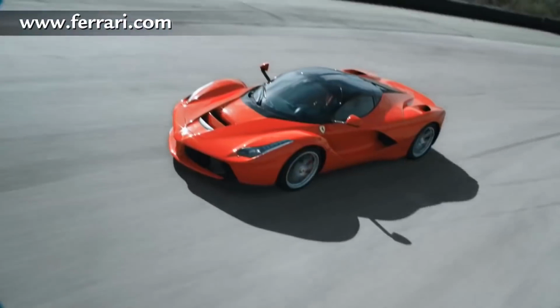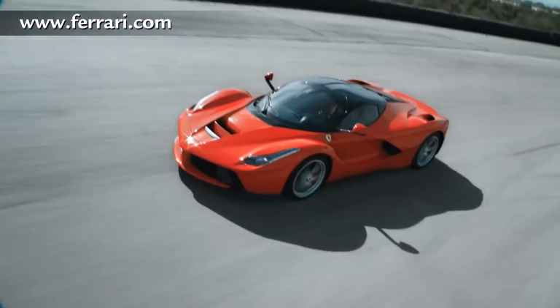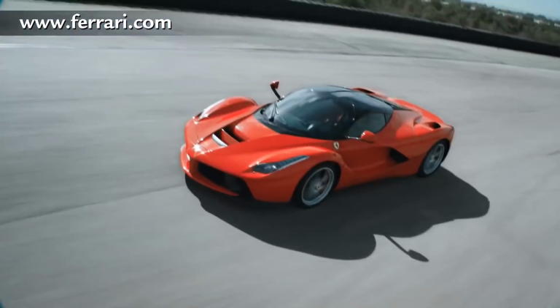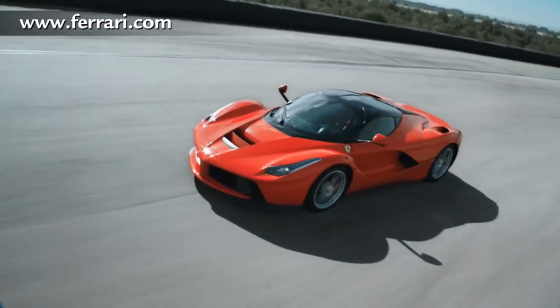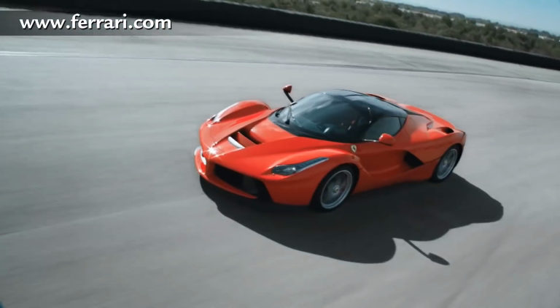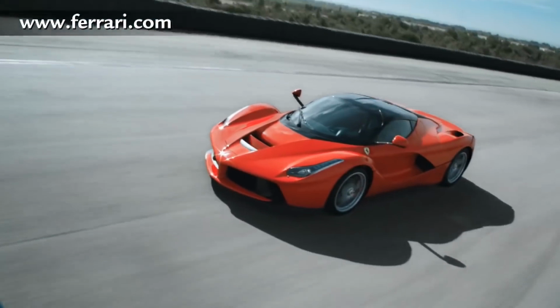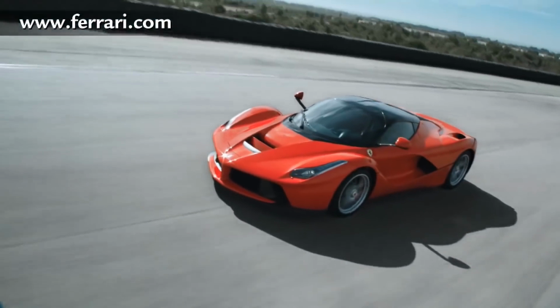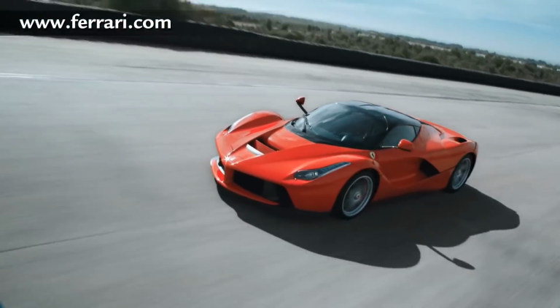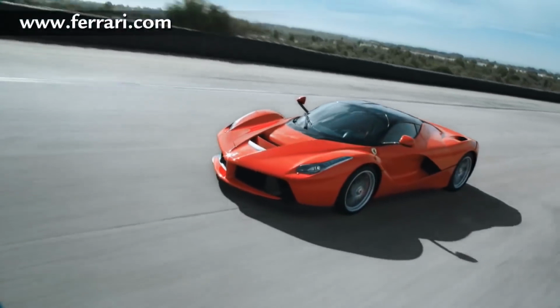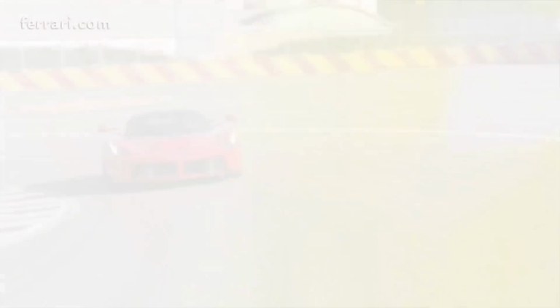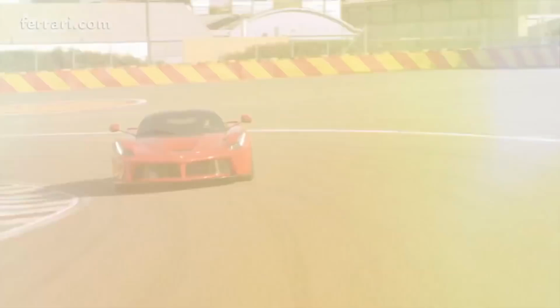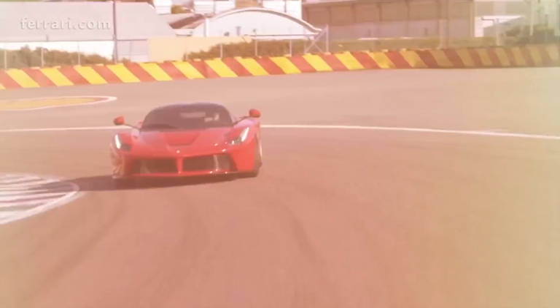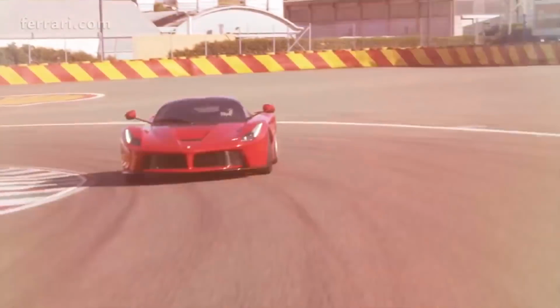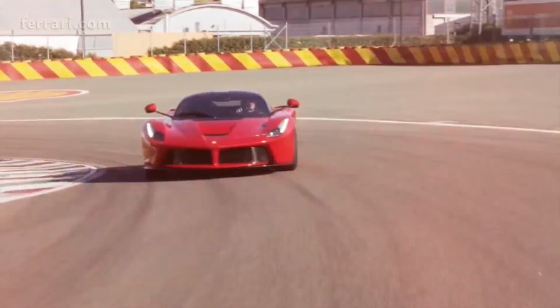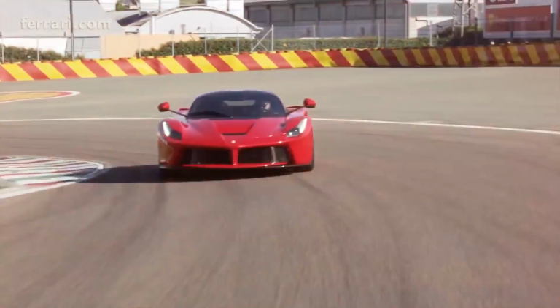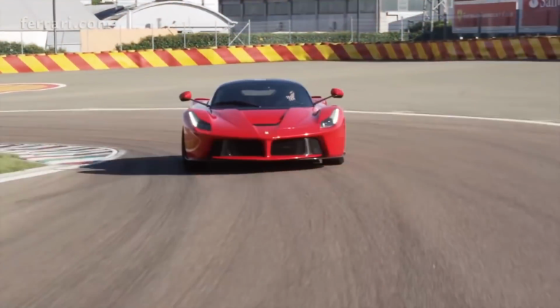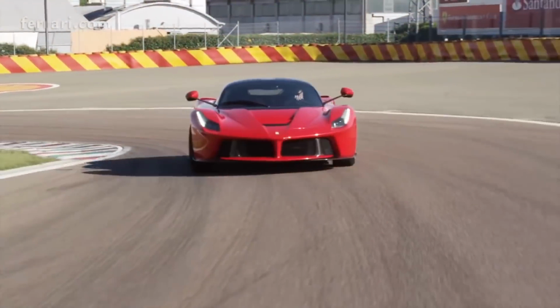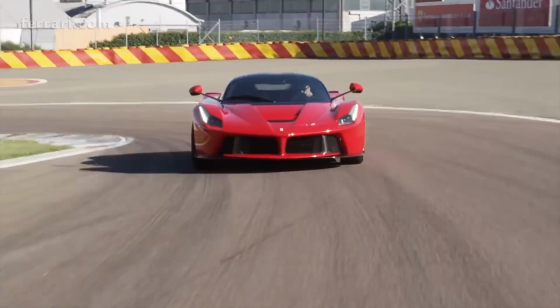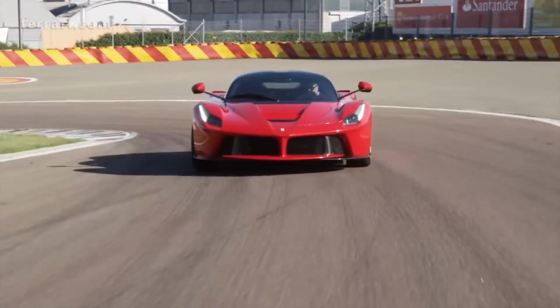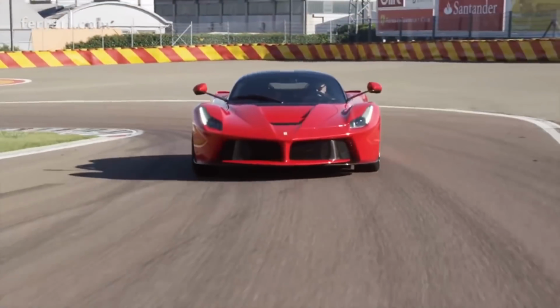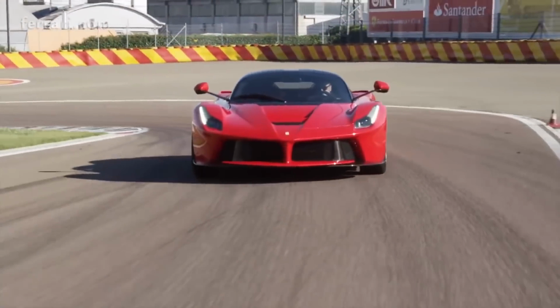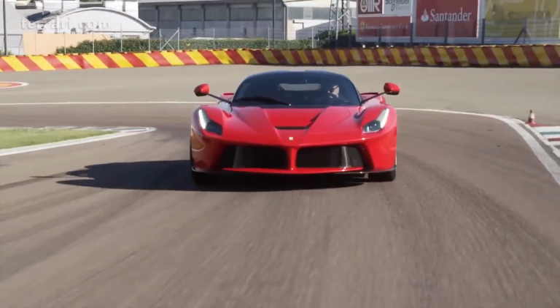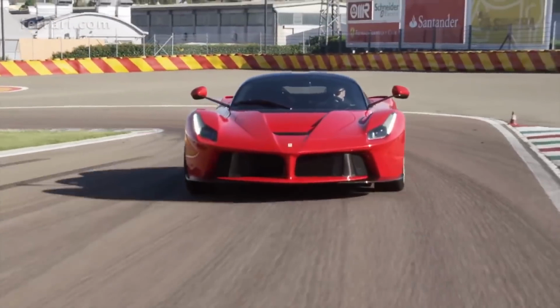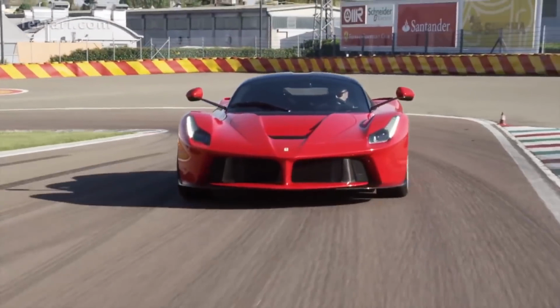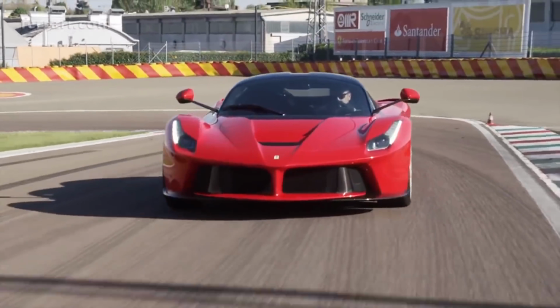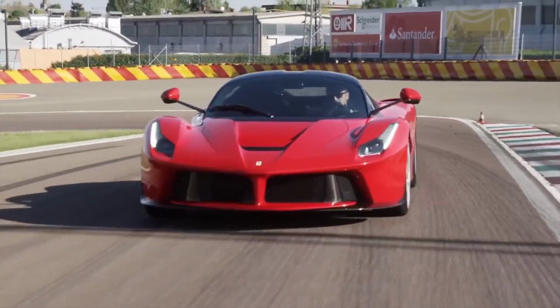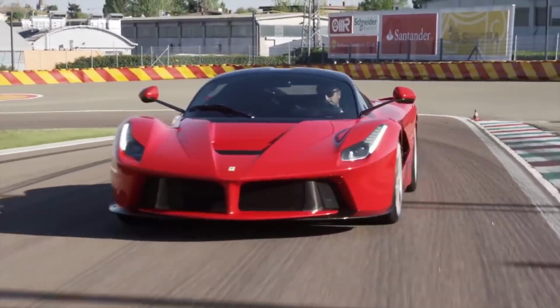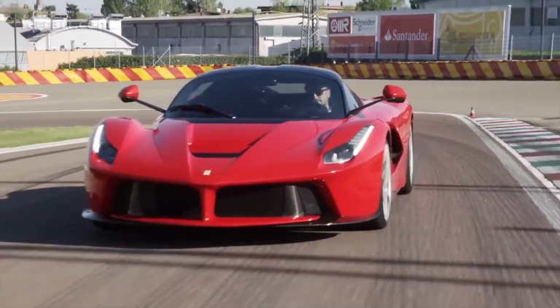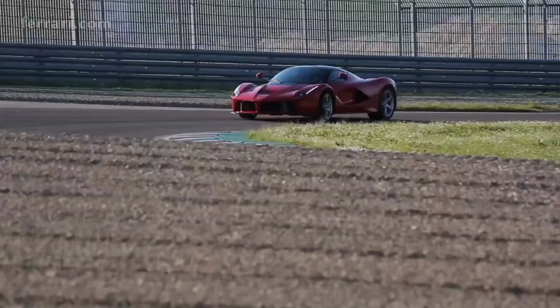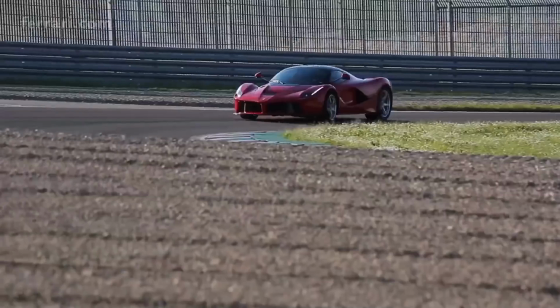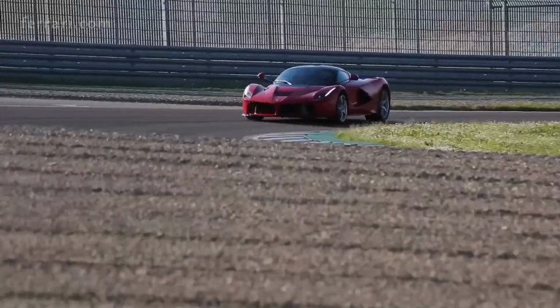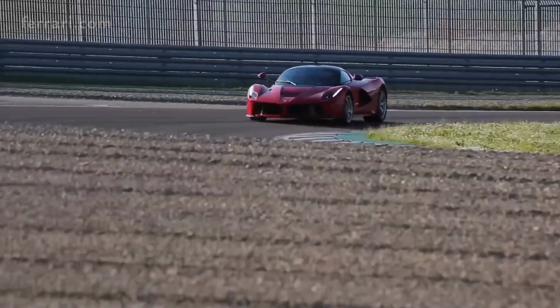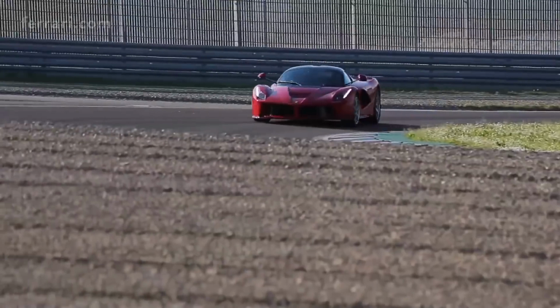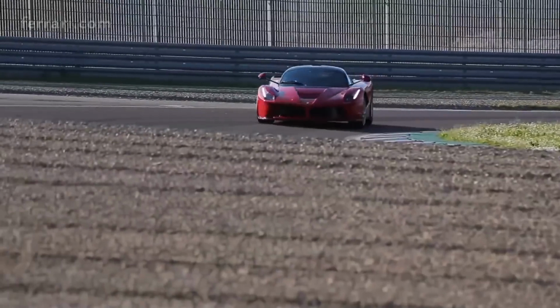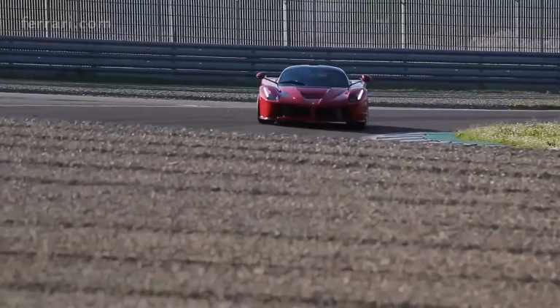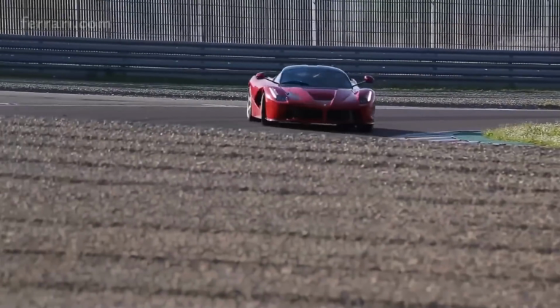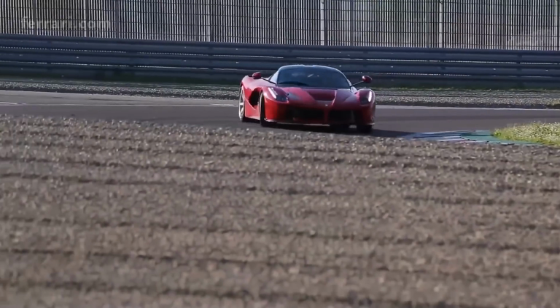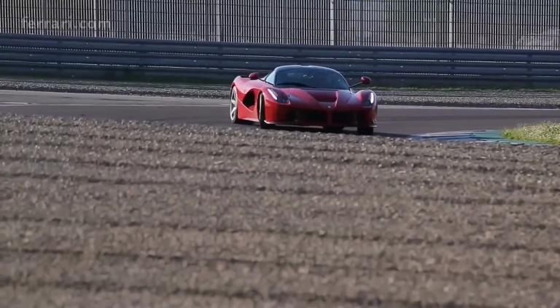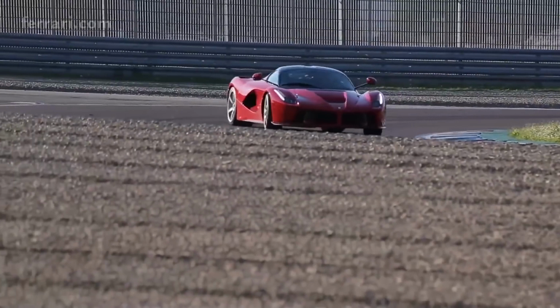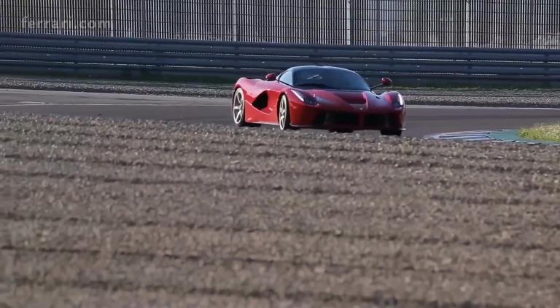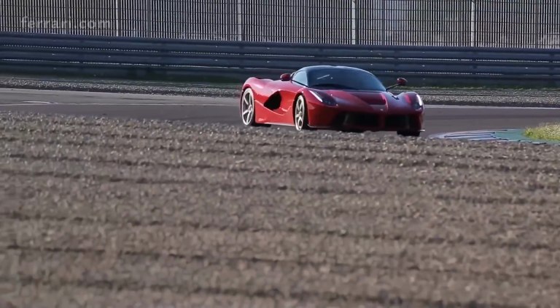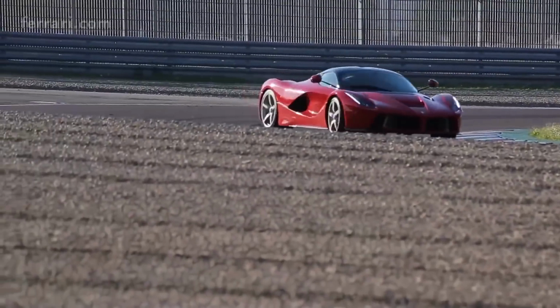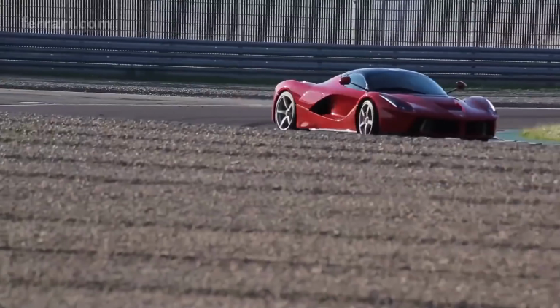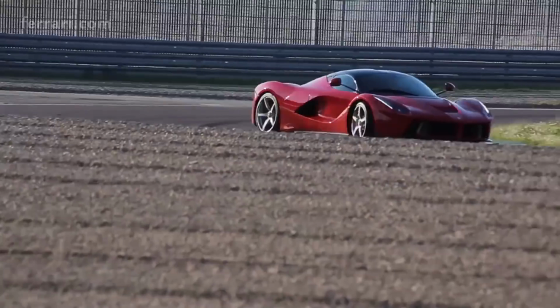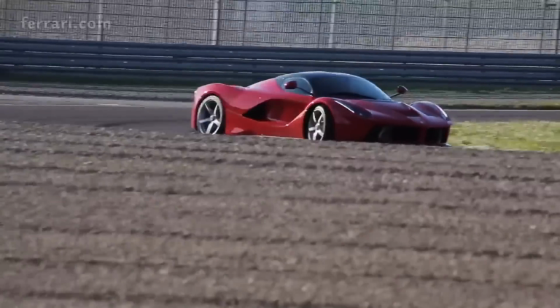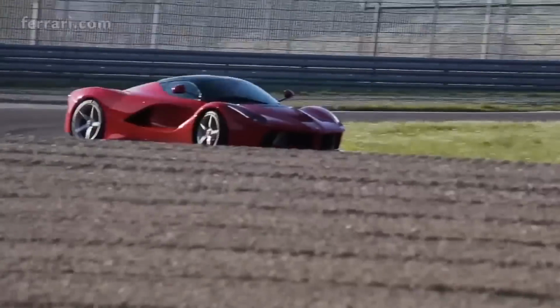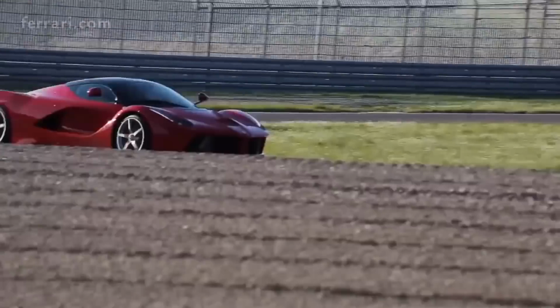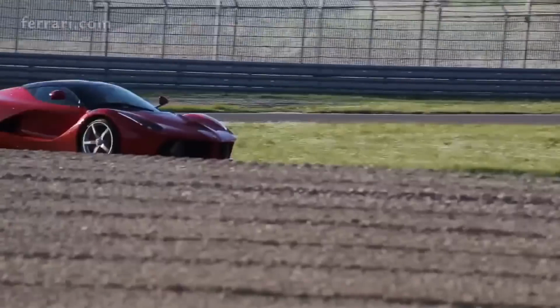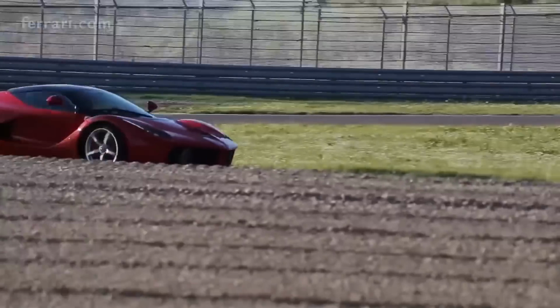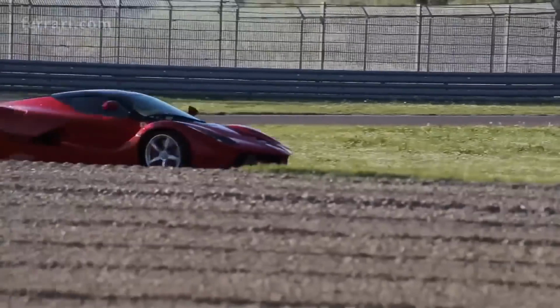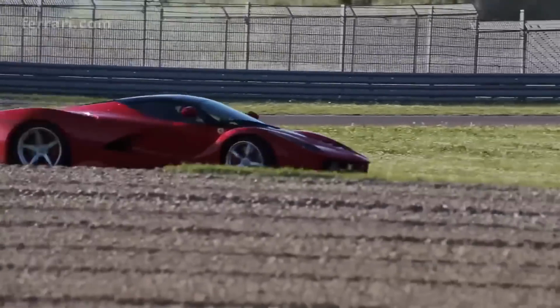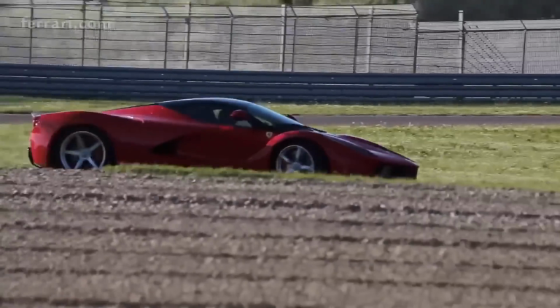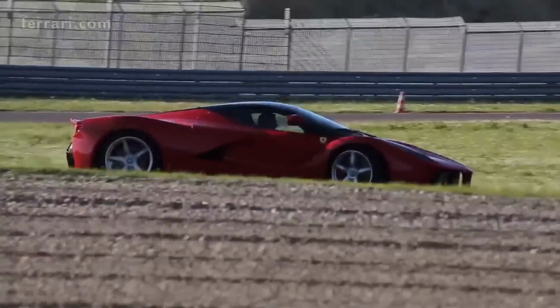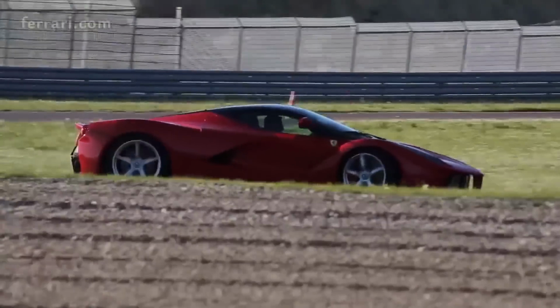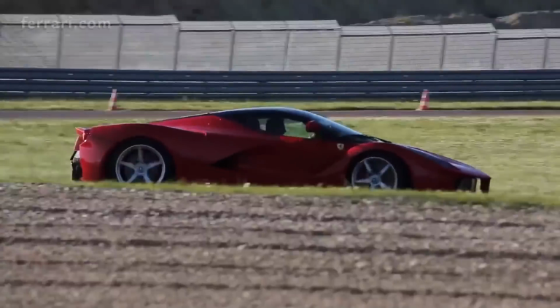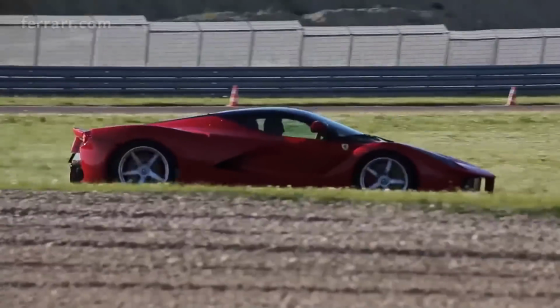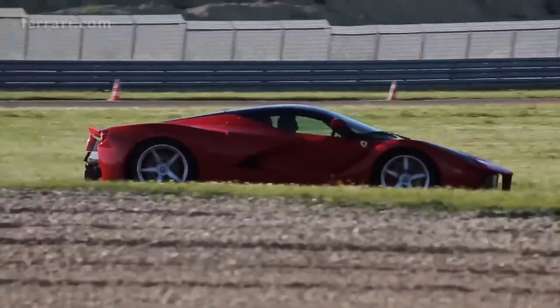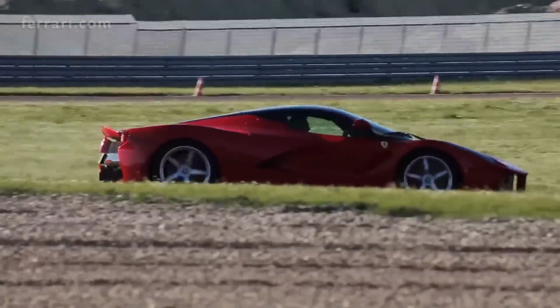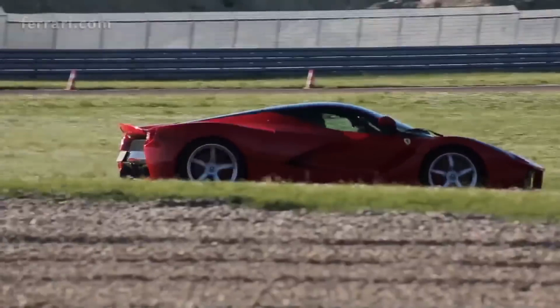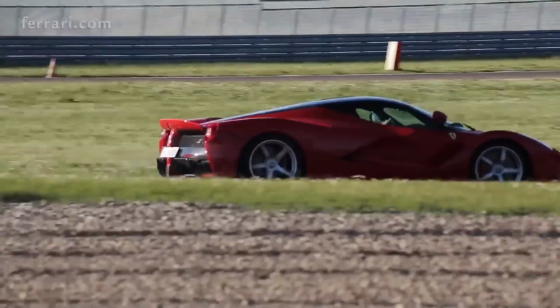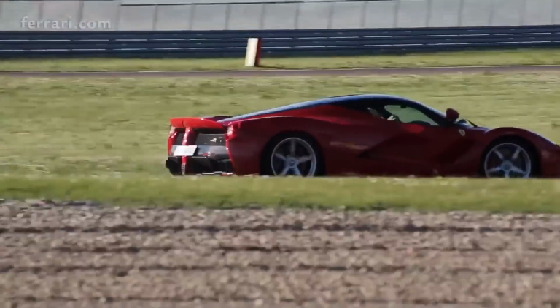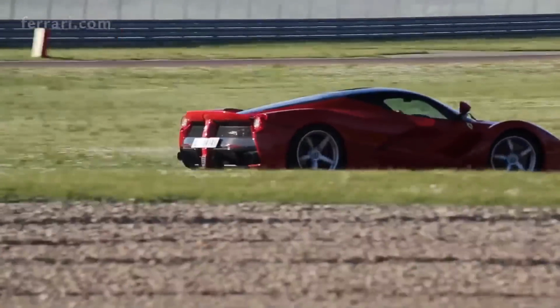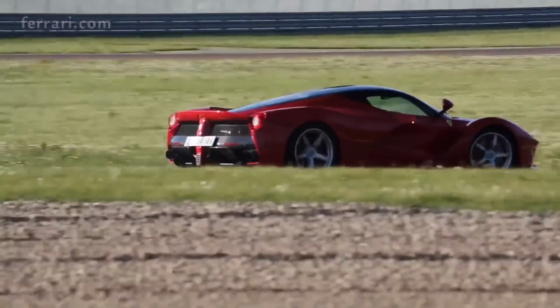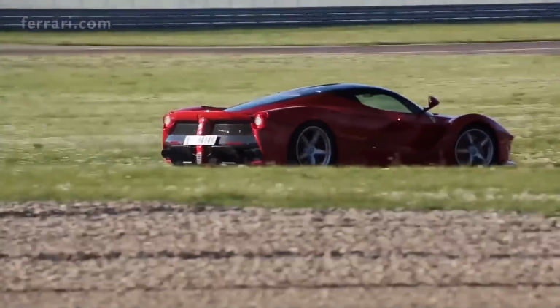To be fair, that 2.4-second time was taken on a downhill track, so it's hard to say how it would perform against the other cars in similar conditions.